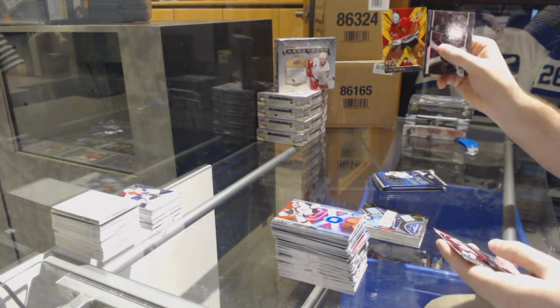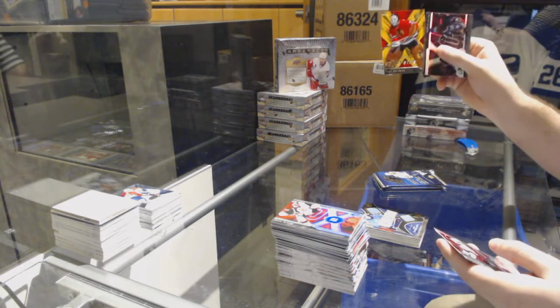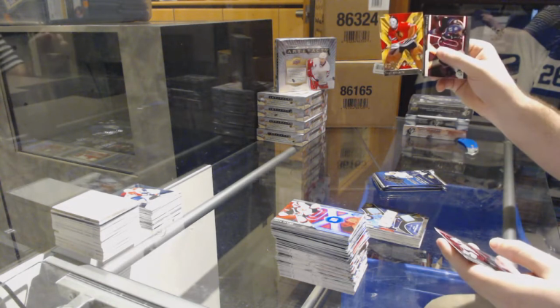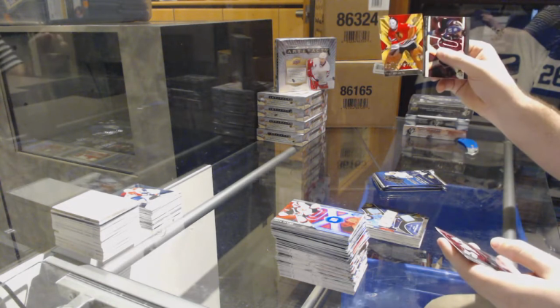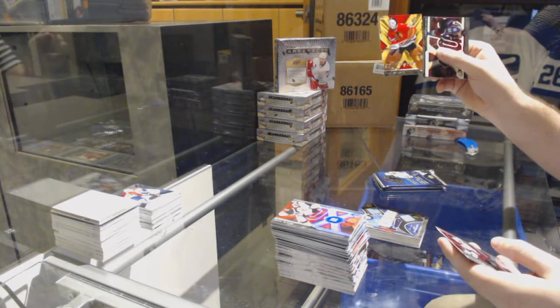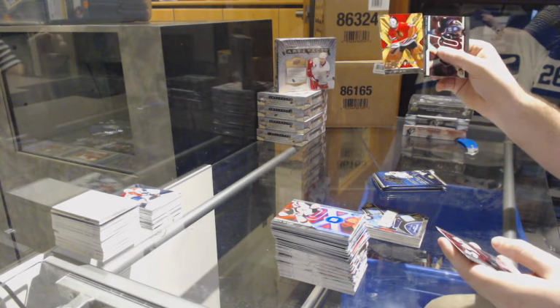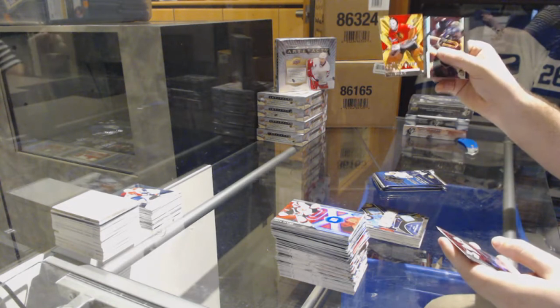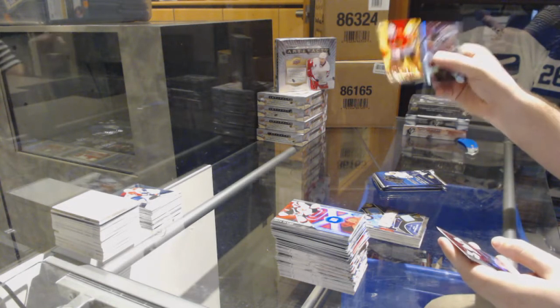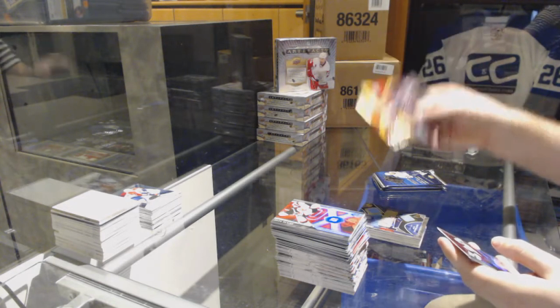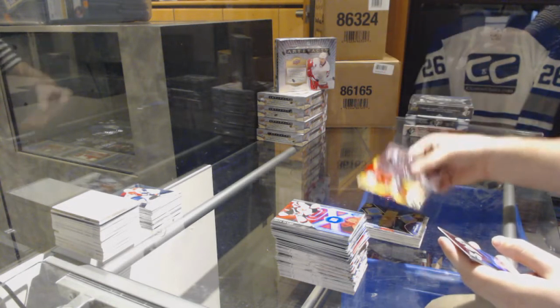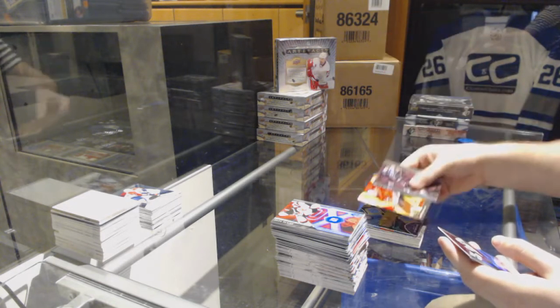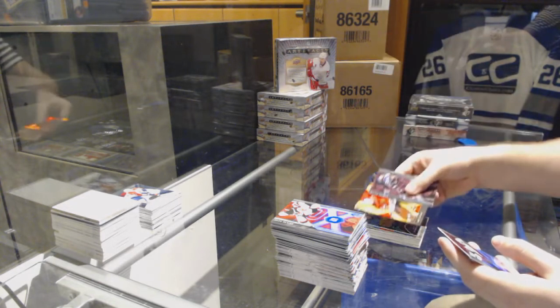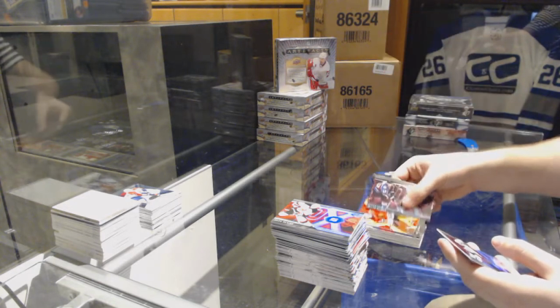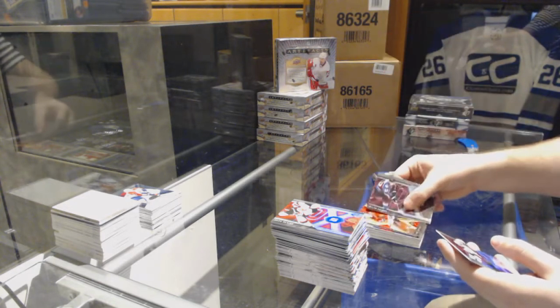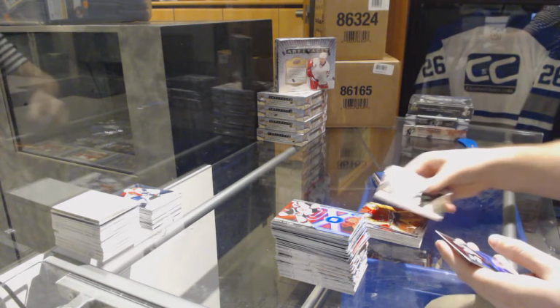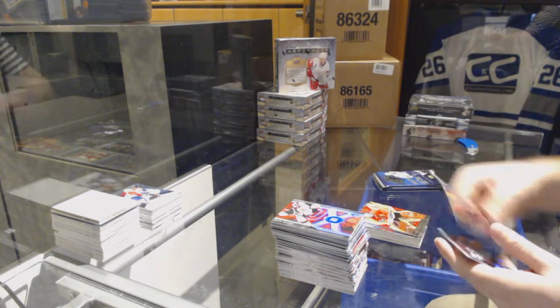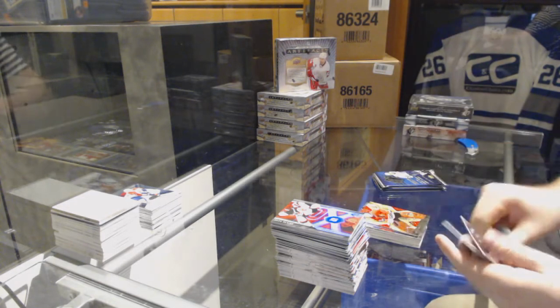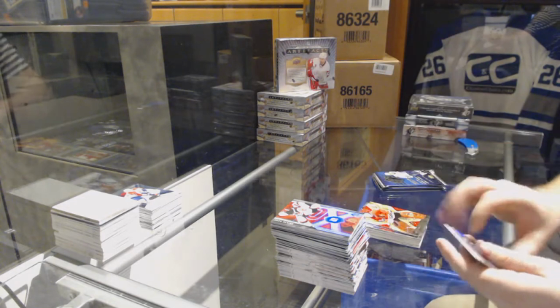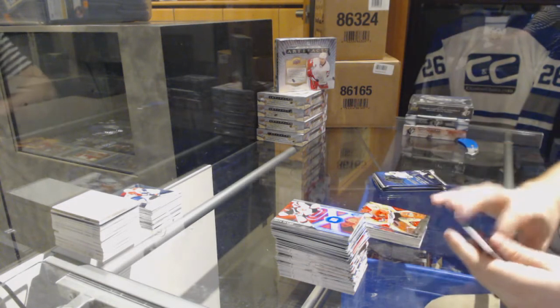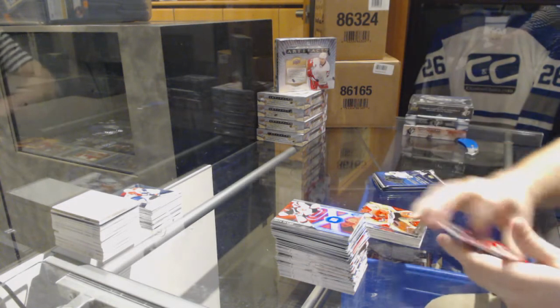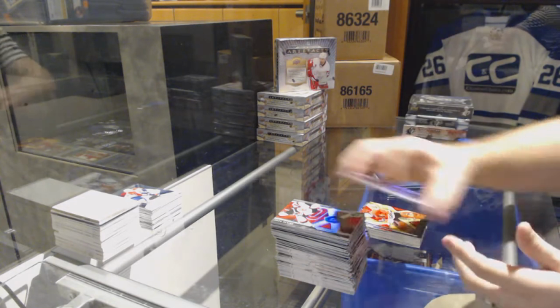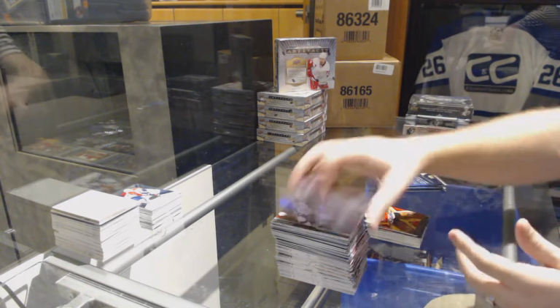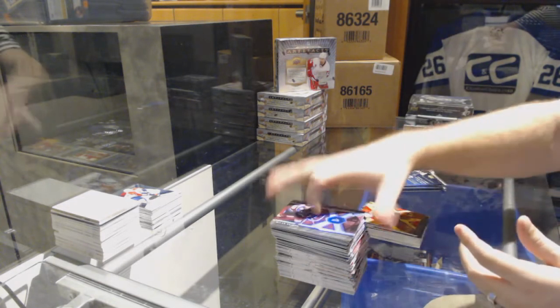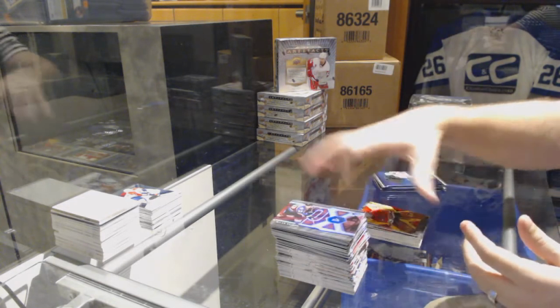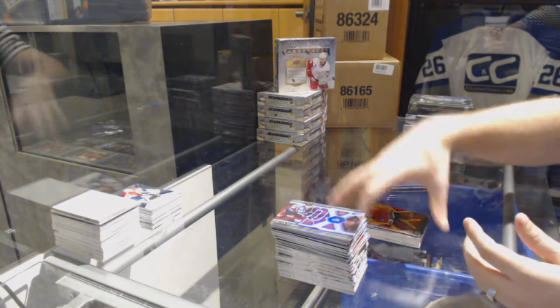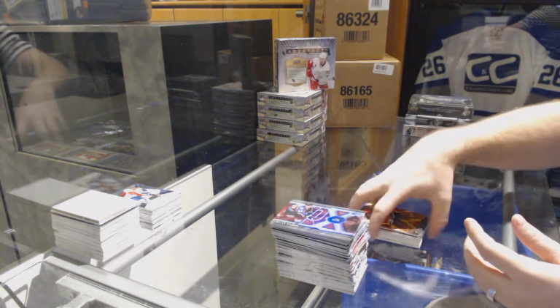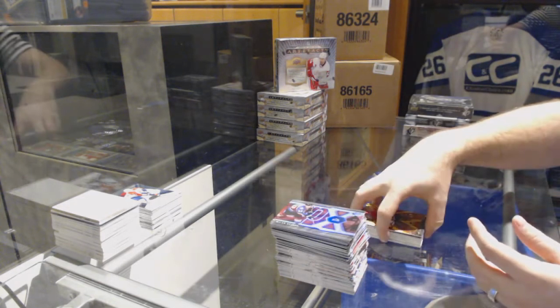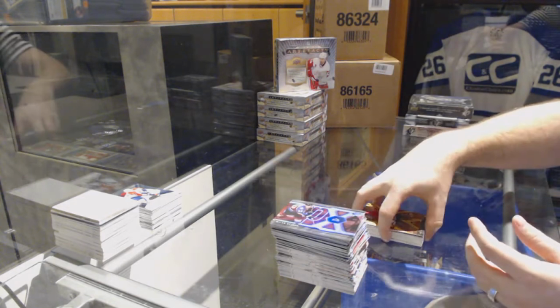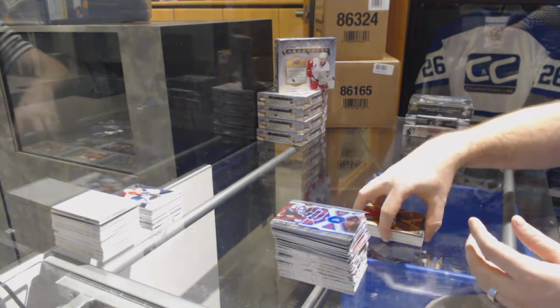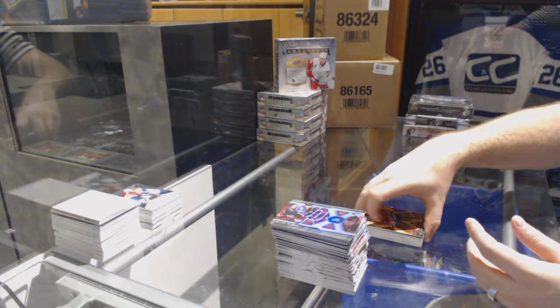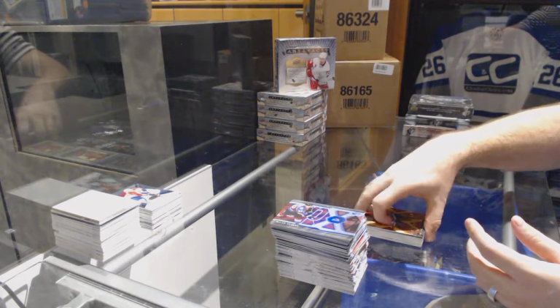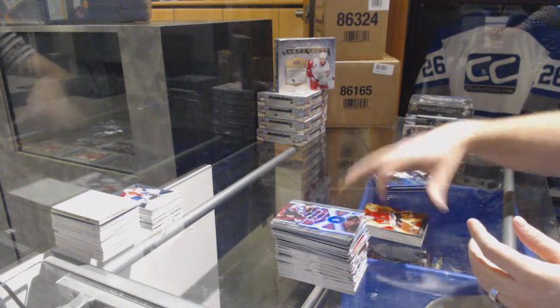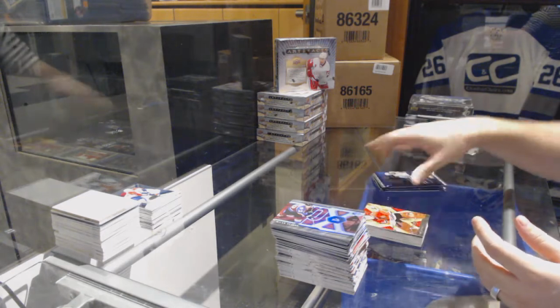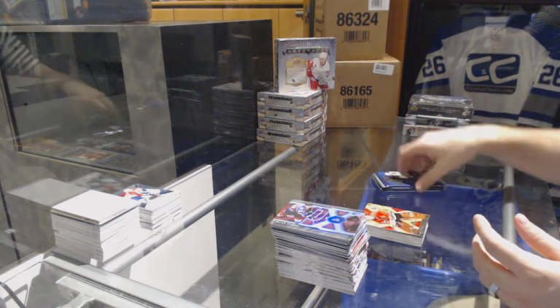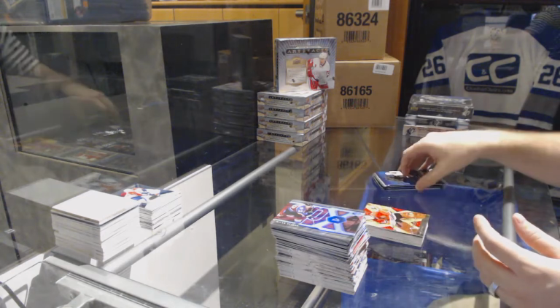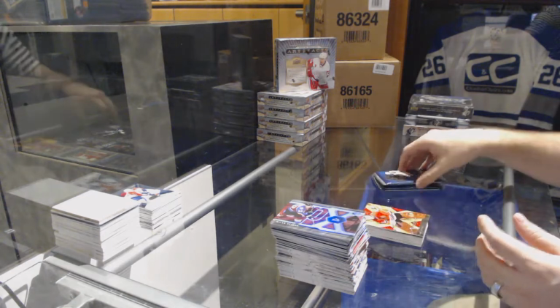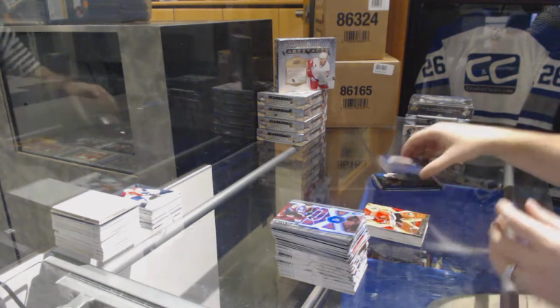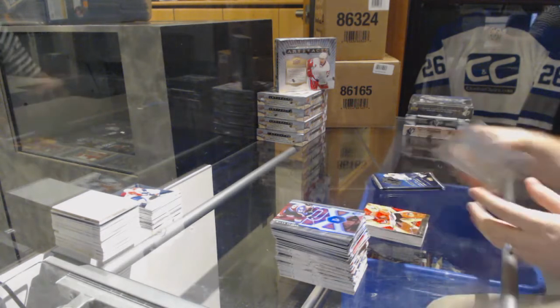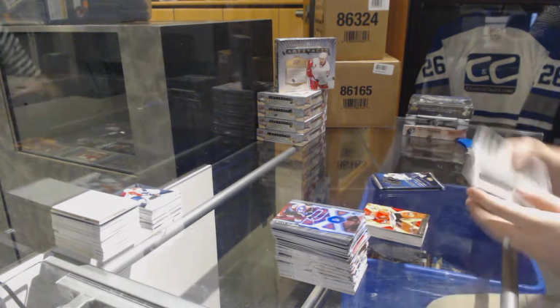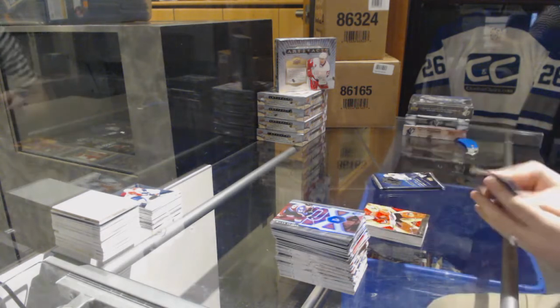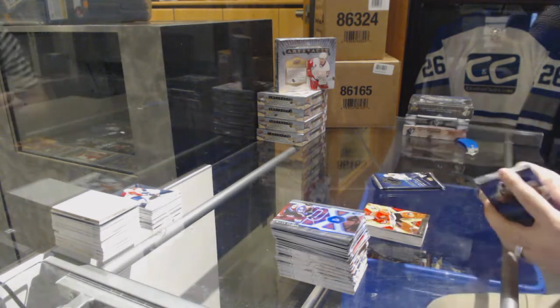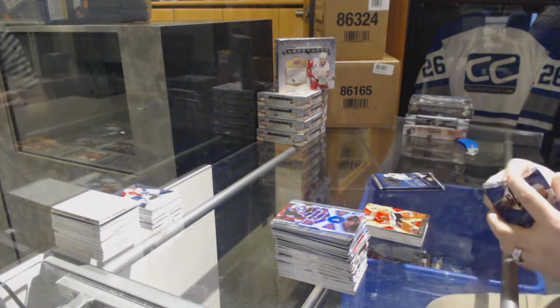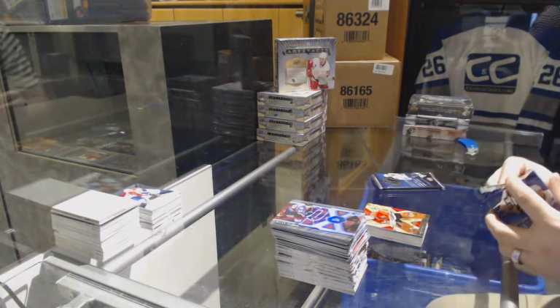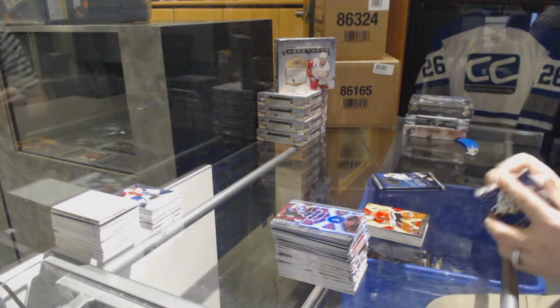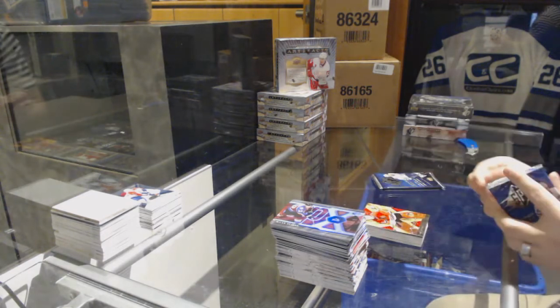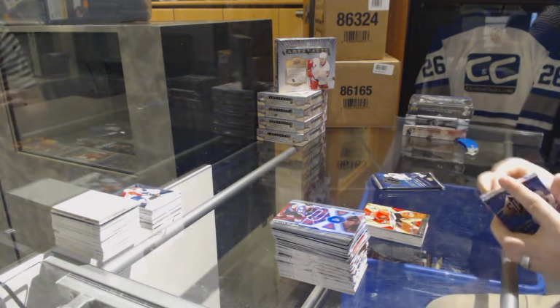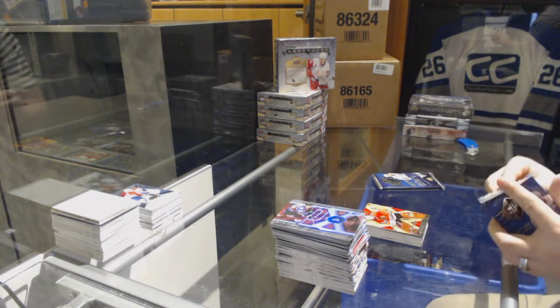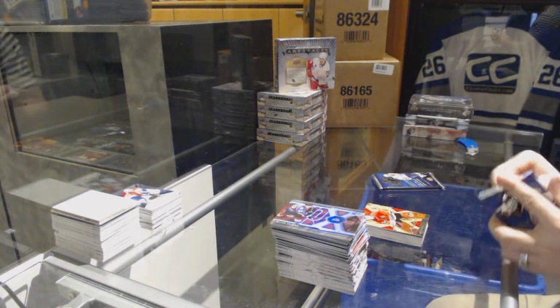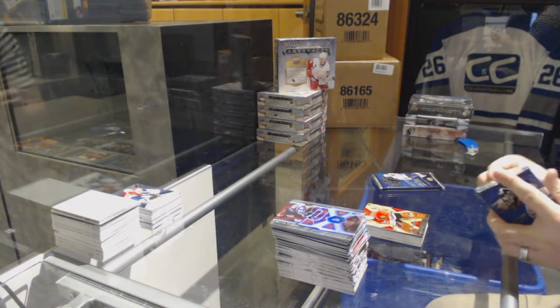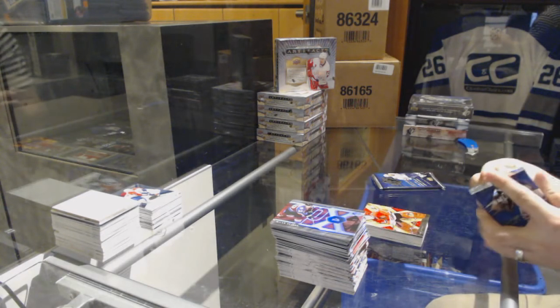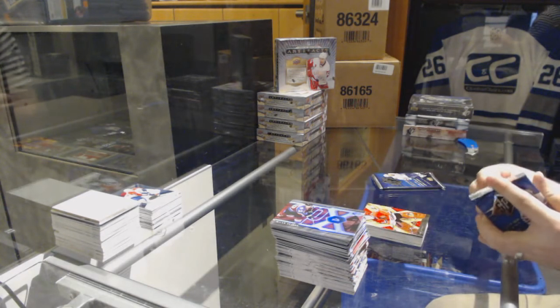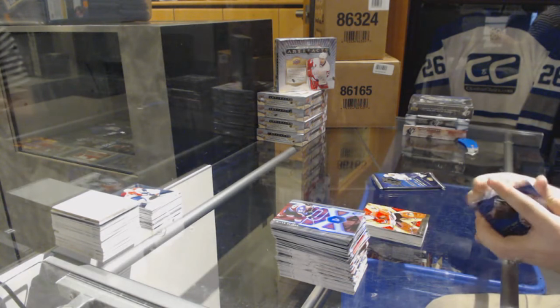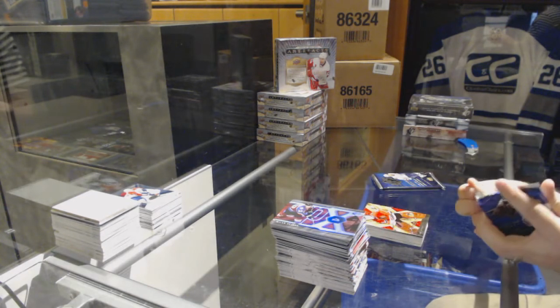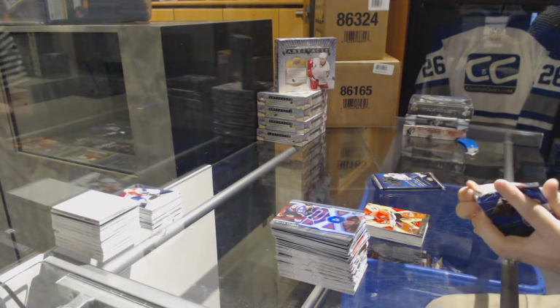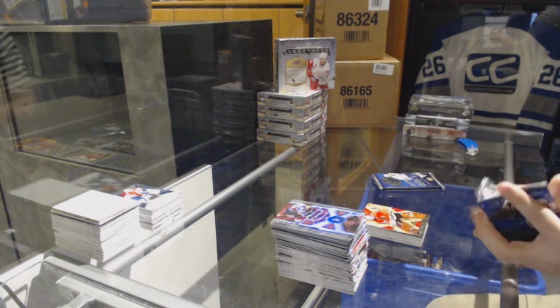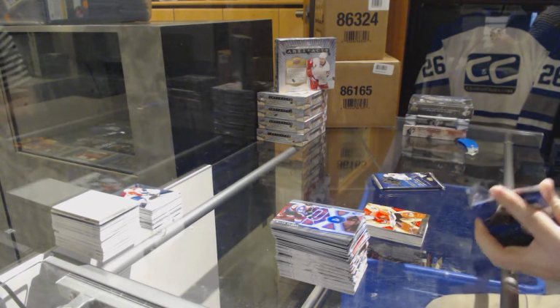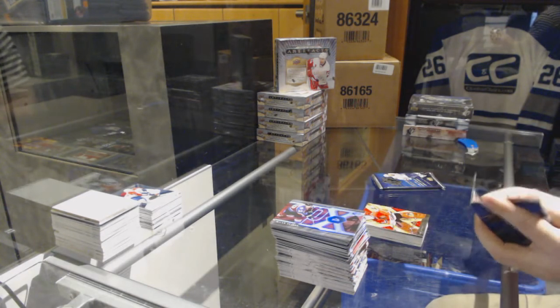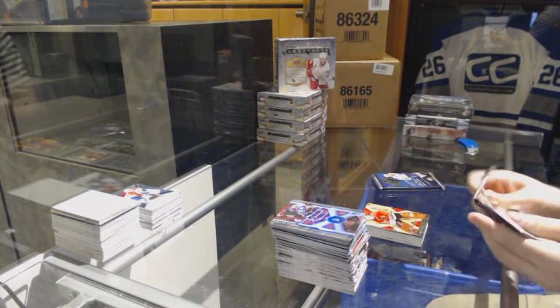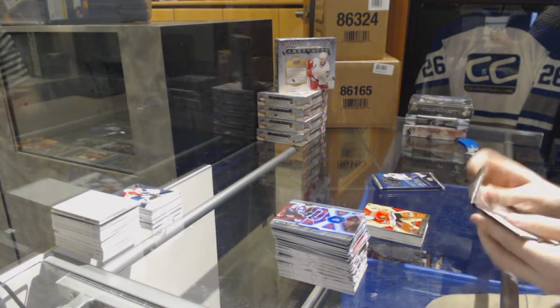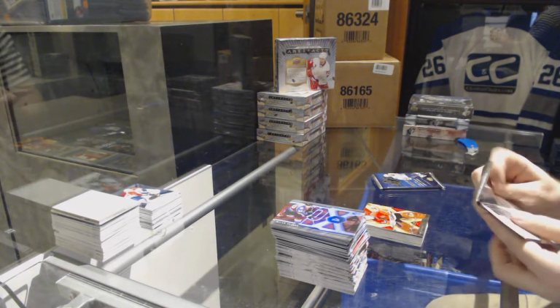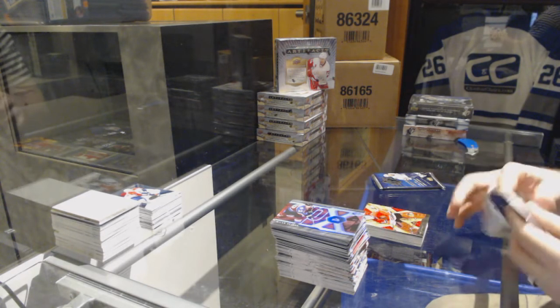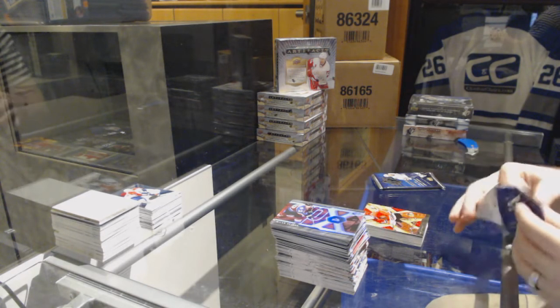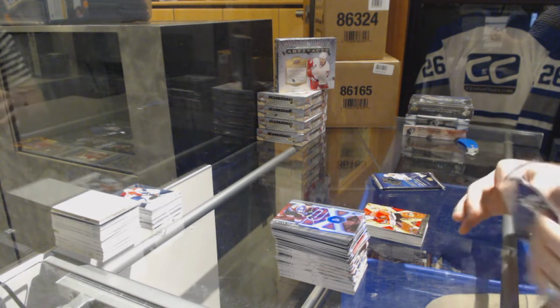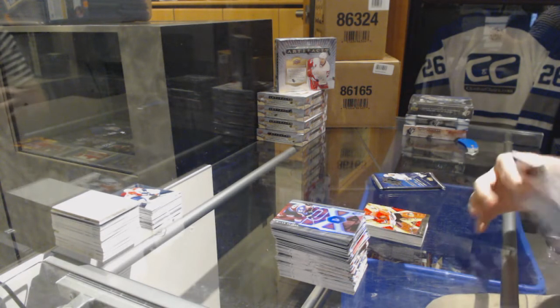SBXtreme for the Chicago Blackhawks, numbered 2/9.99 — Tony Esposito.